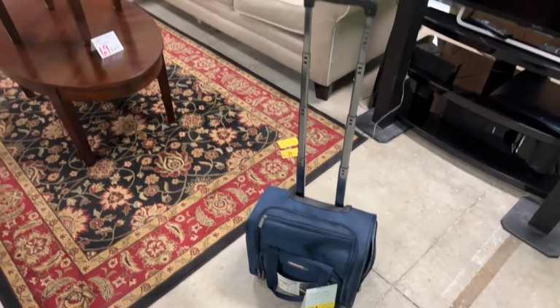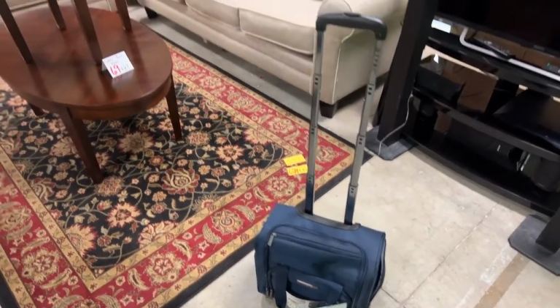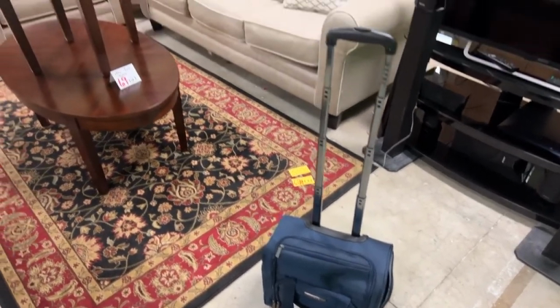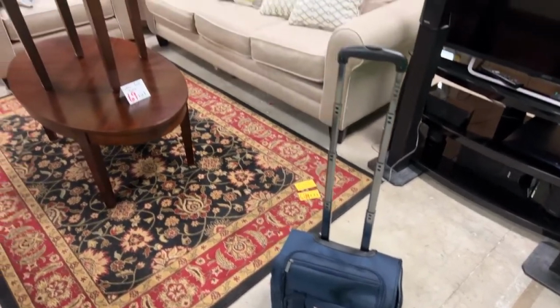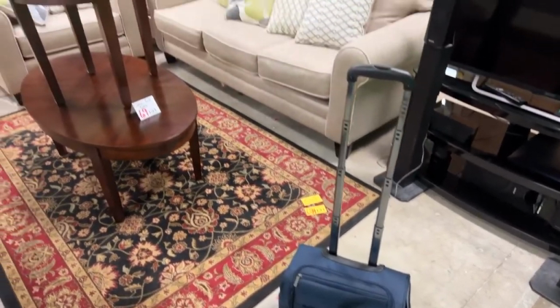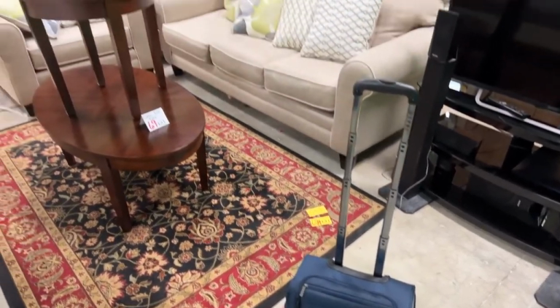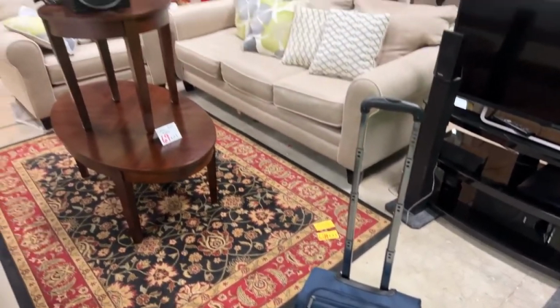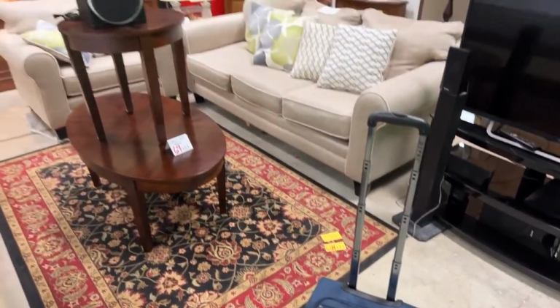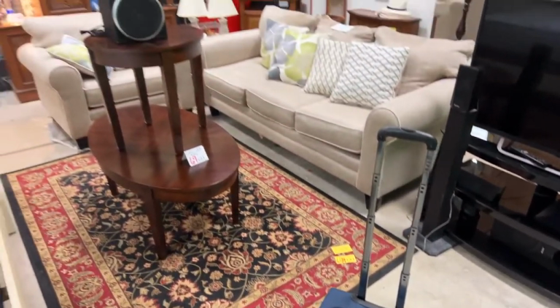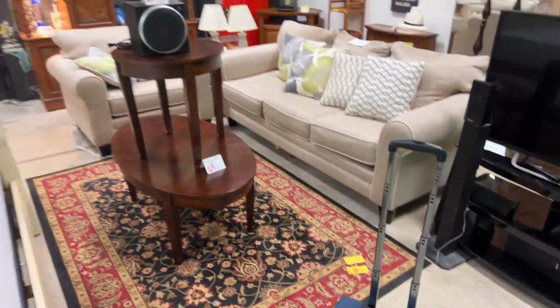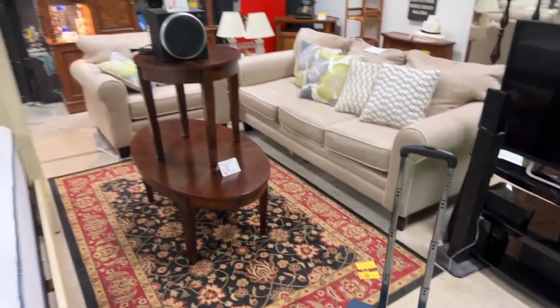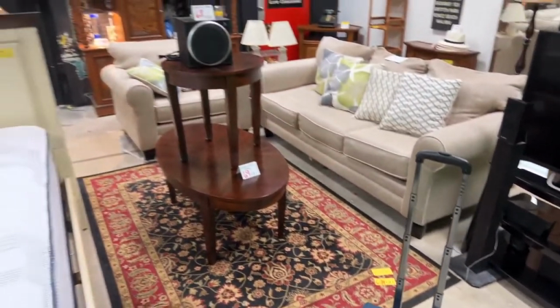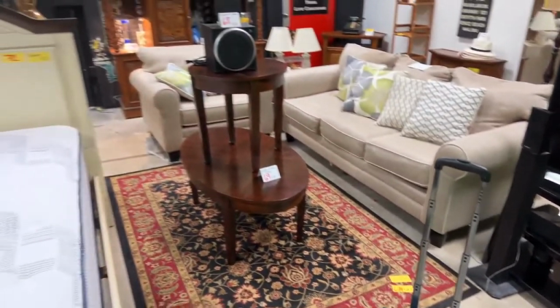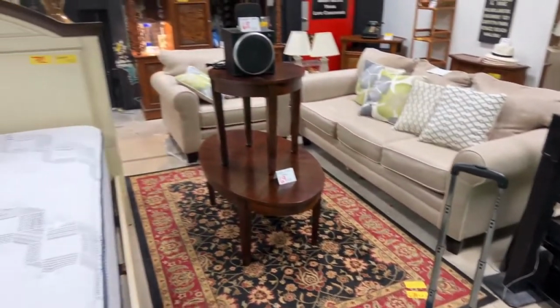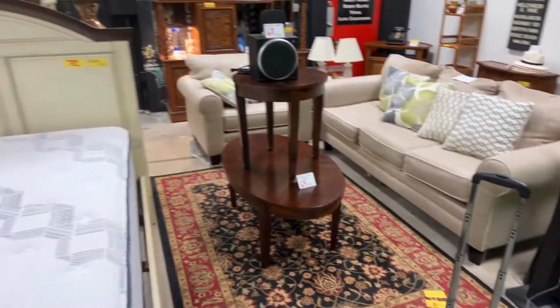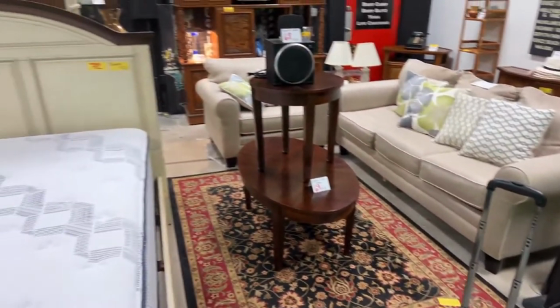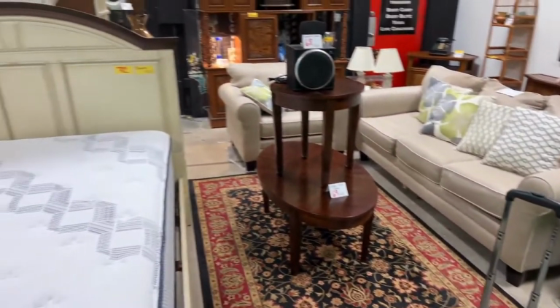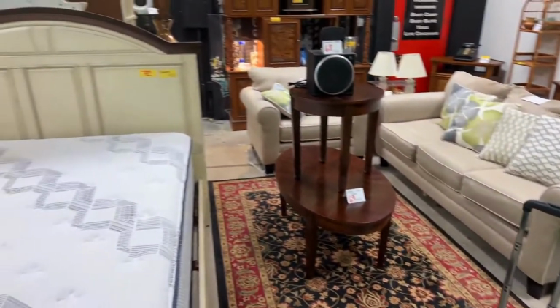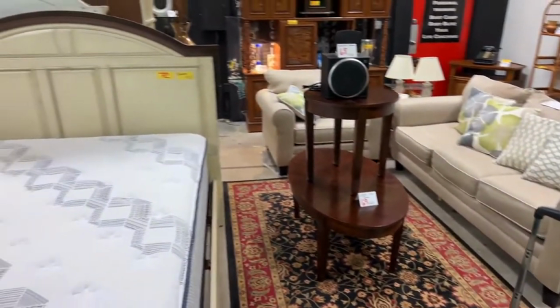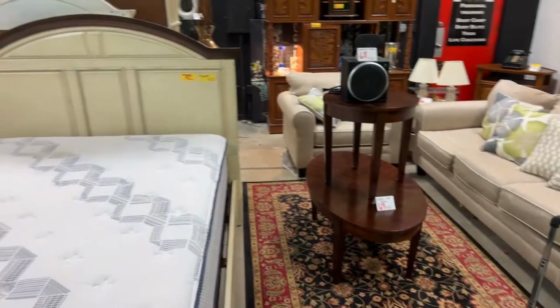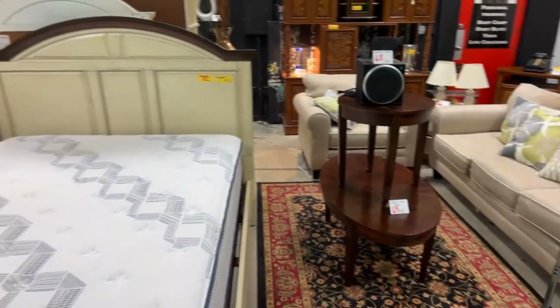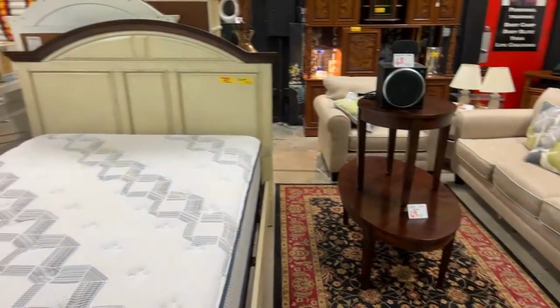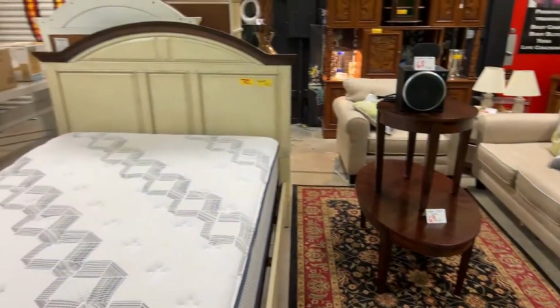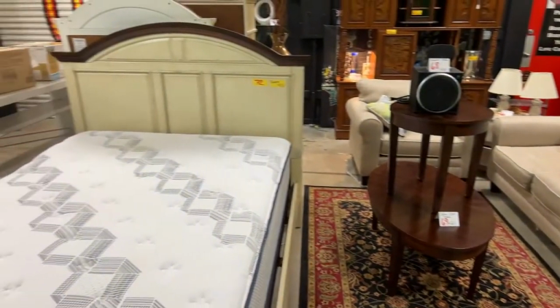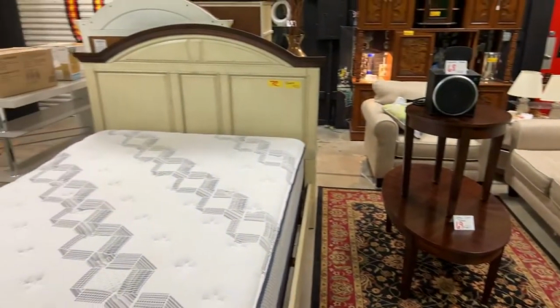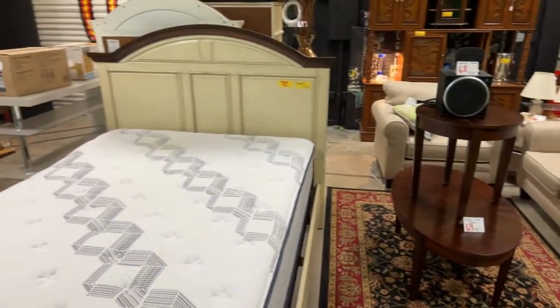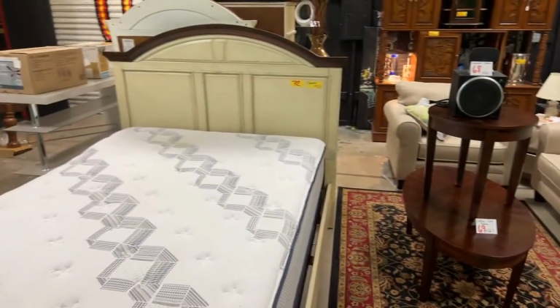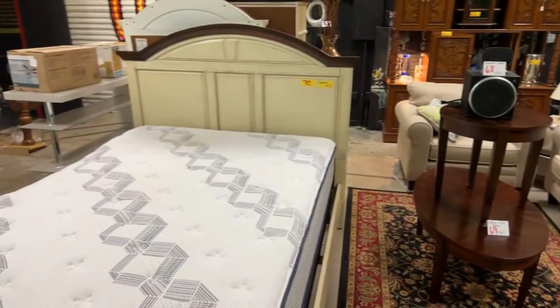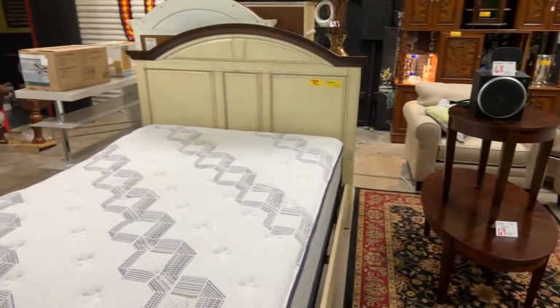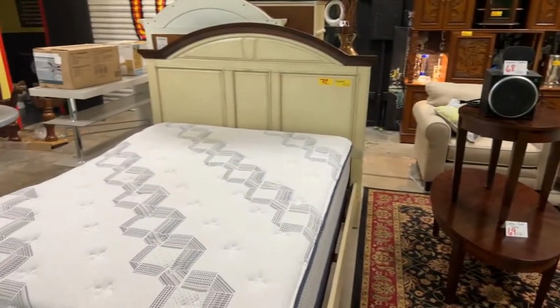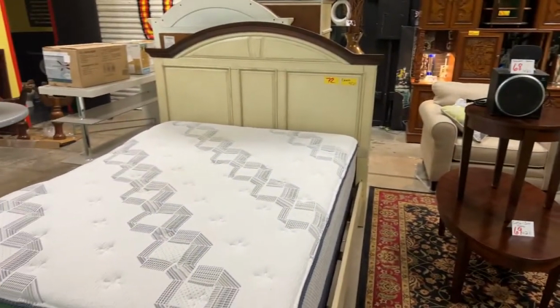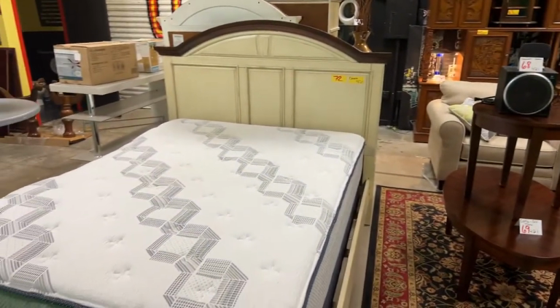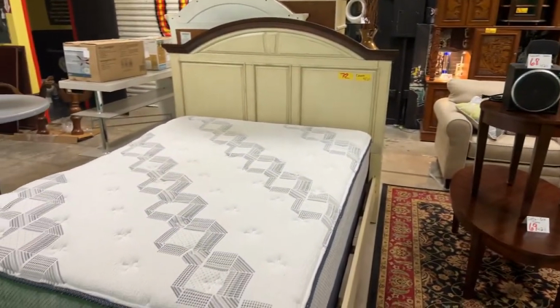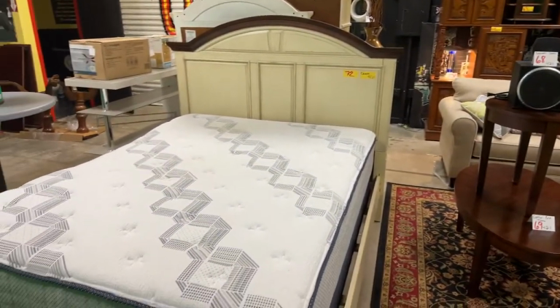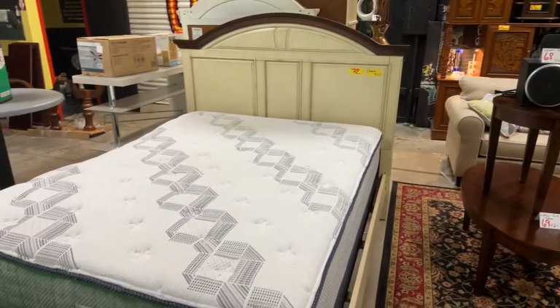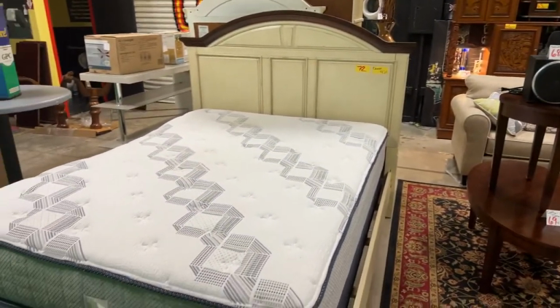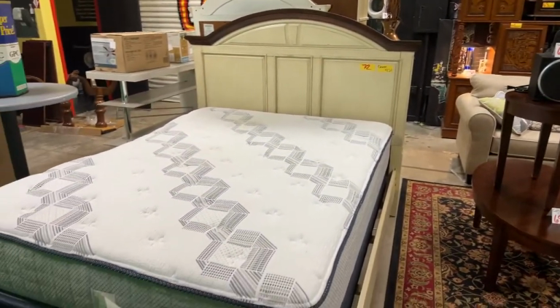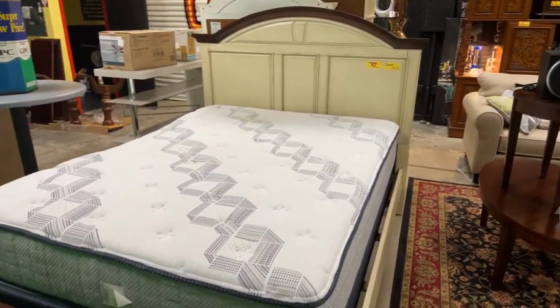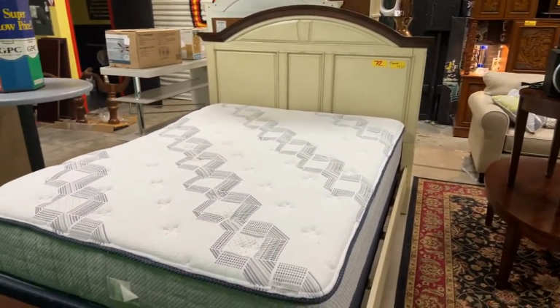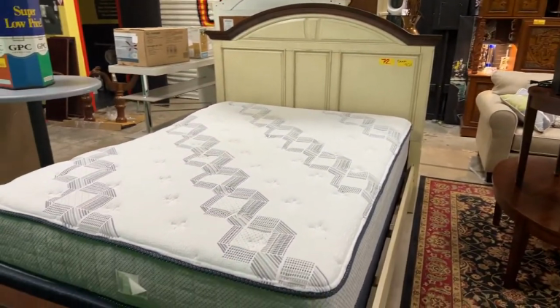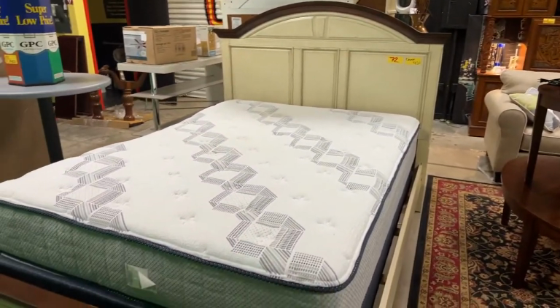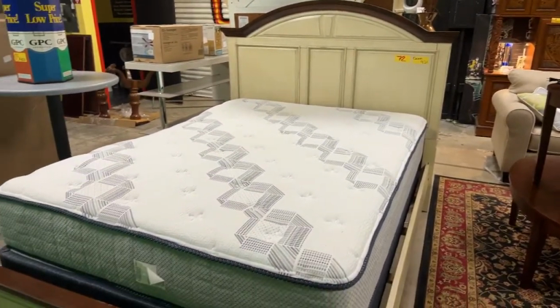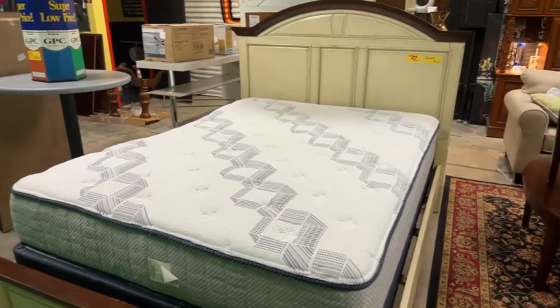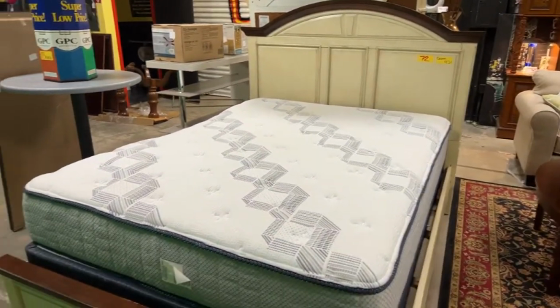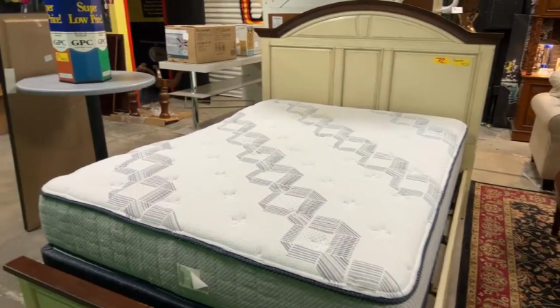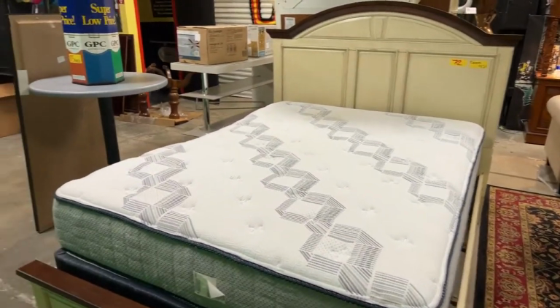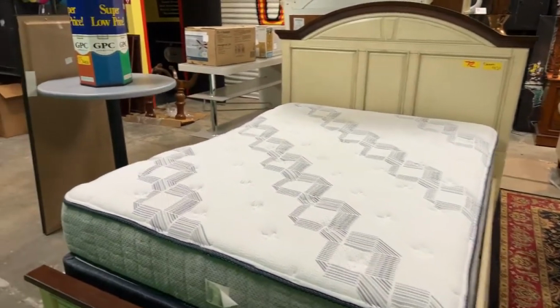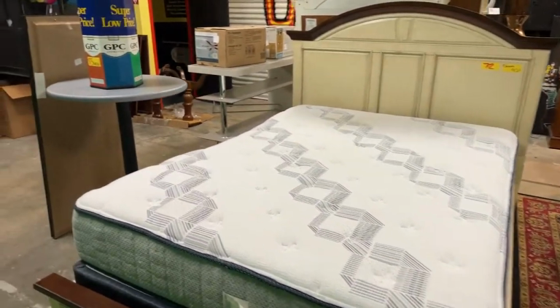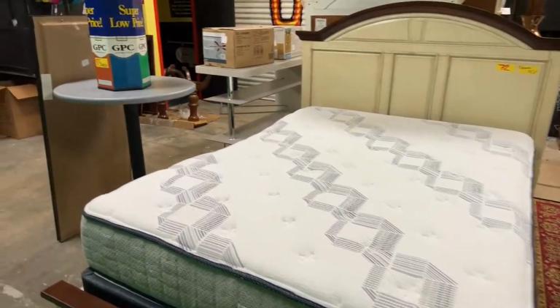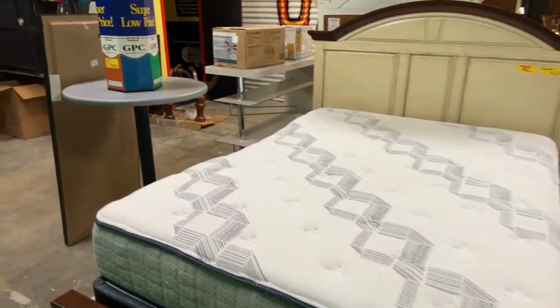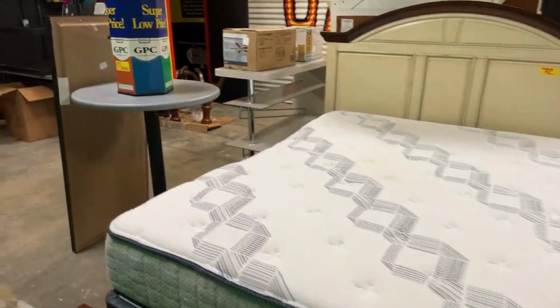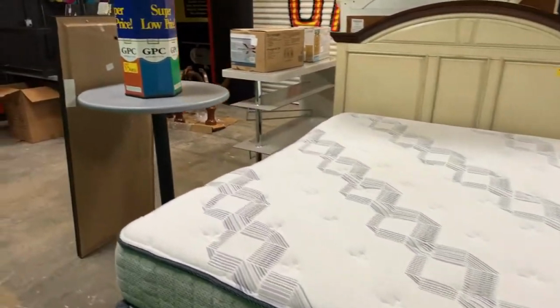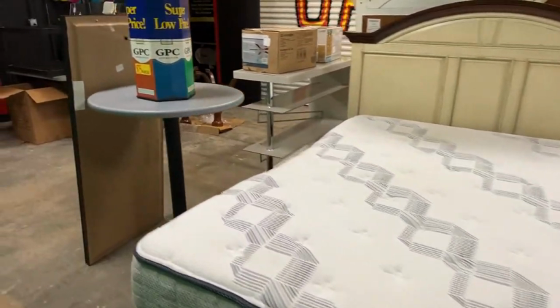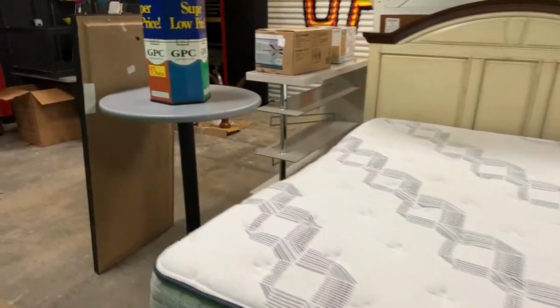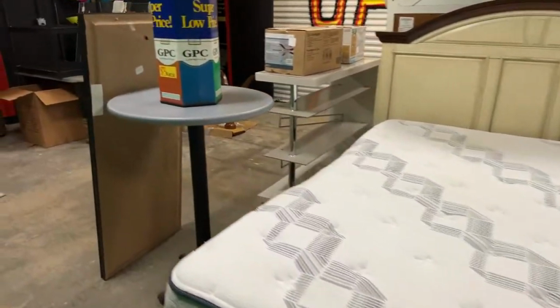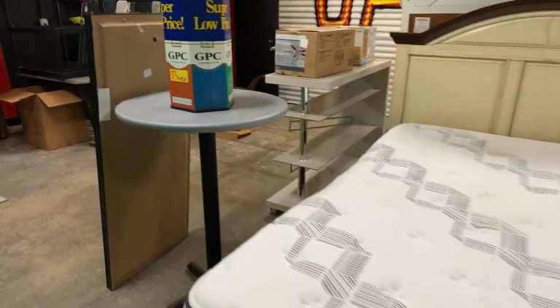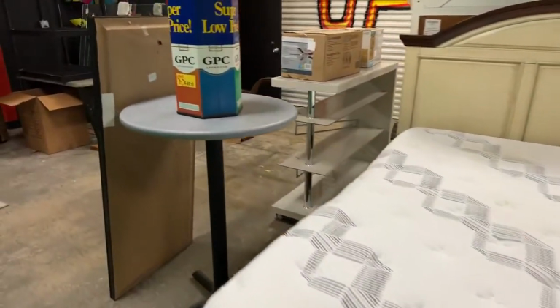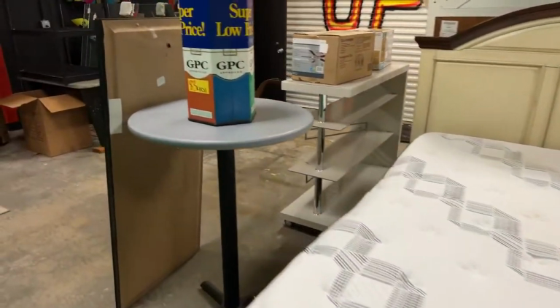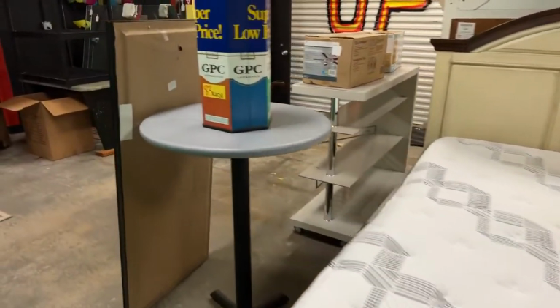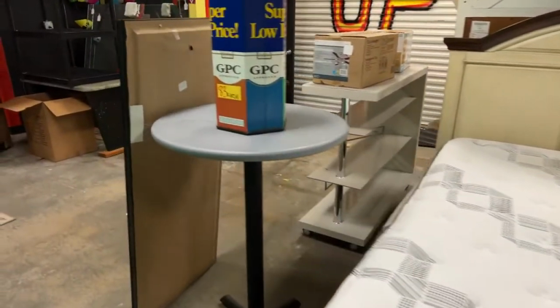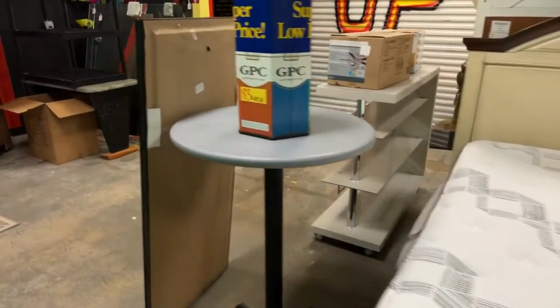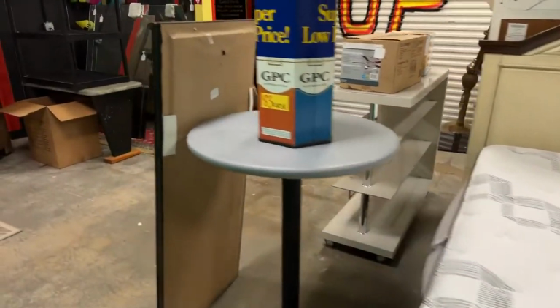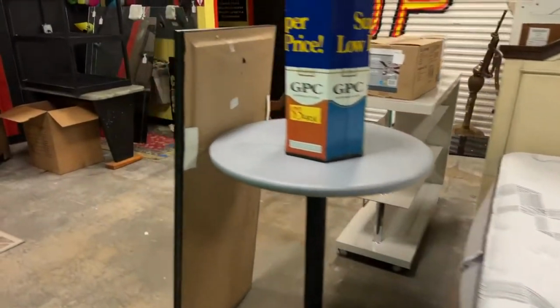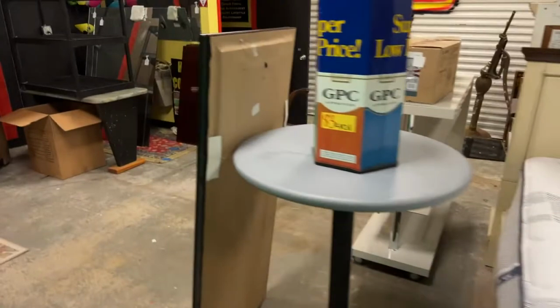We've got this brand new computer bag with USB ports, new with tags. It's a really beautiful queen bedroom set.